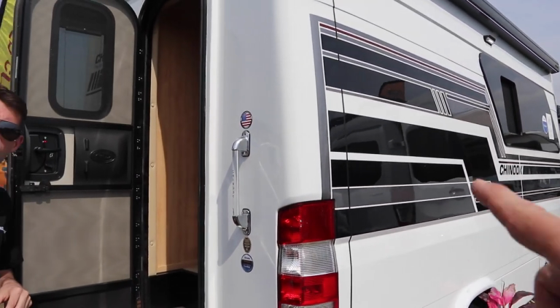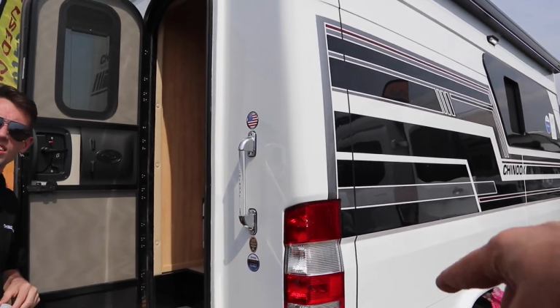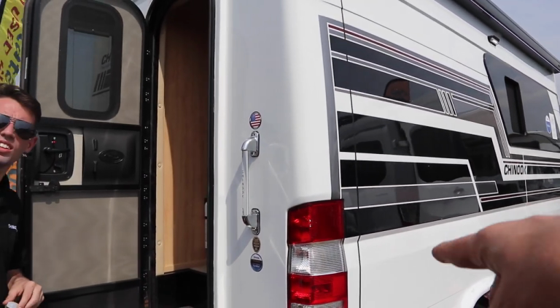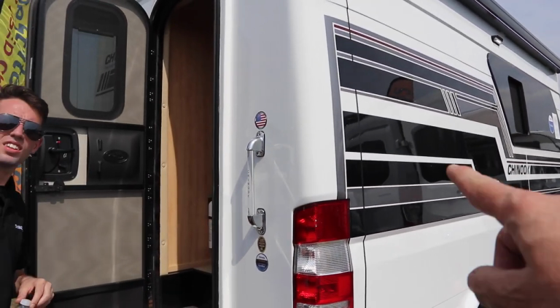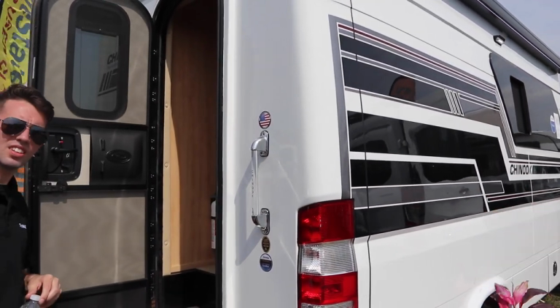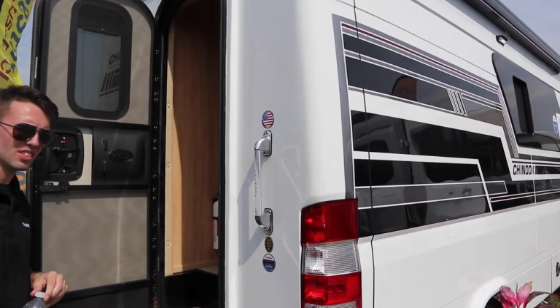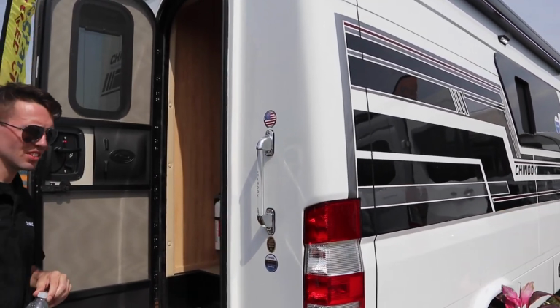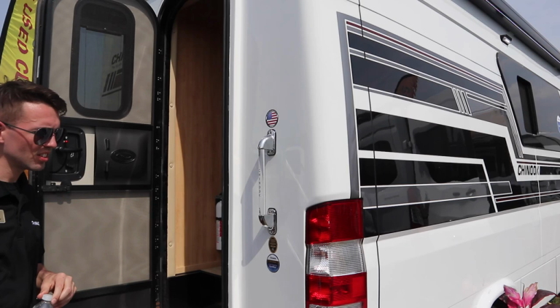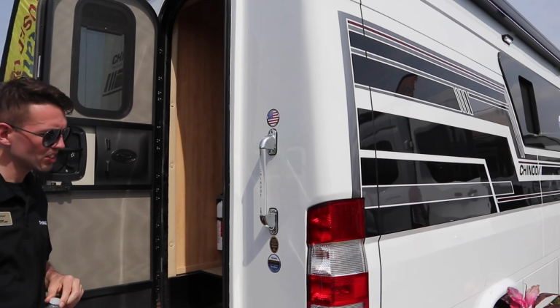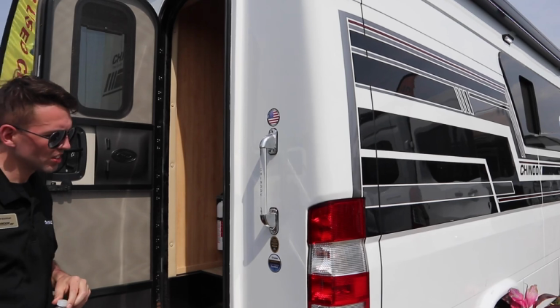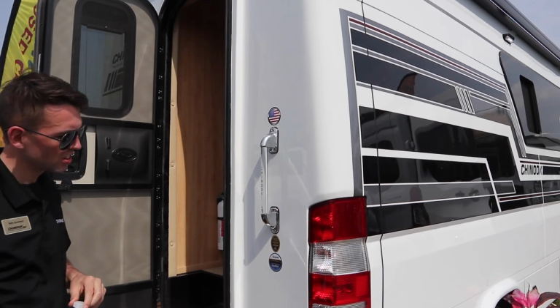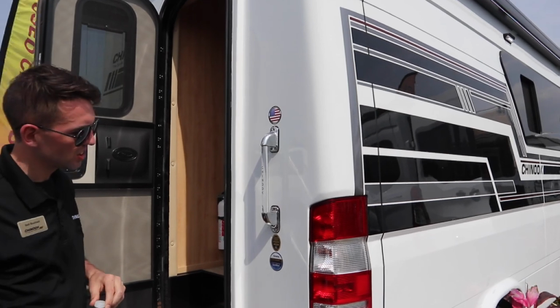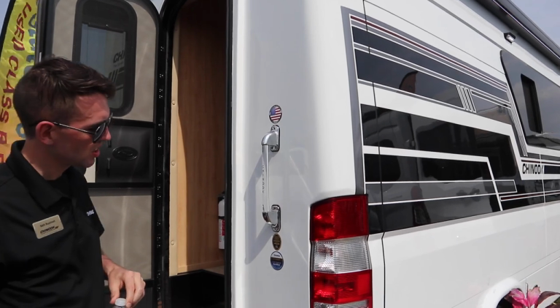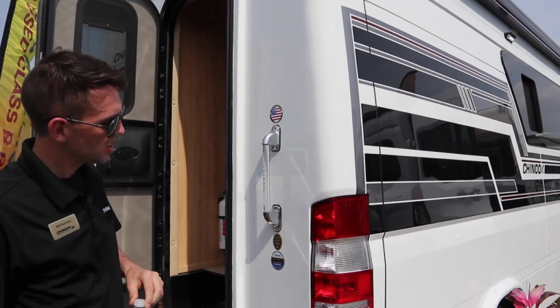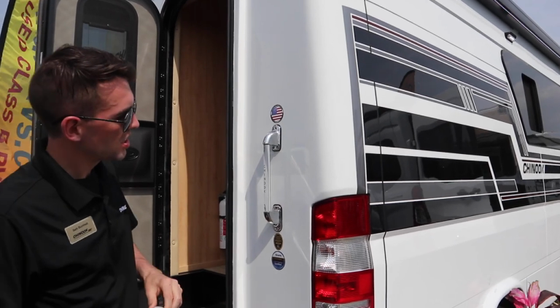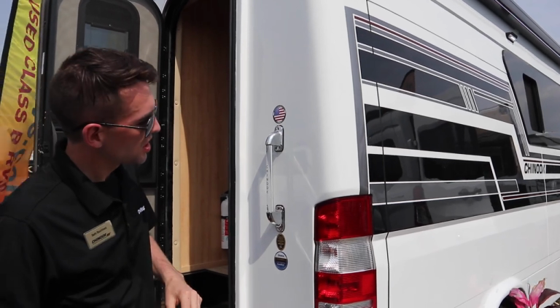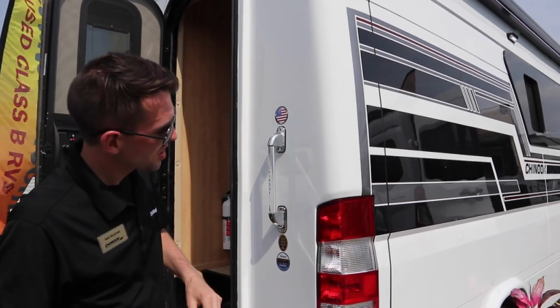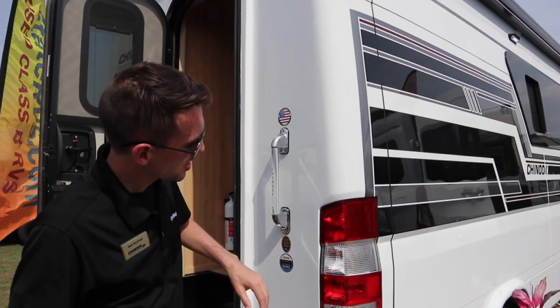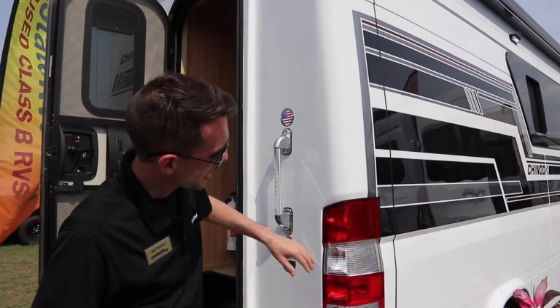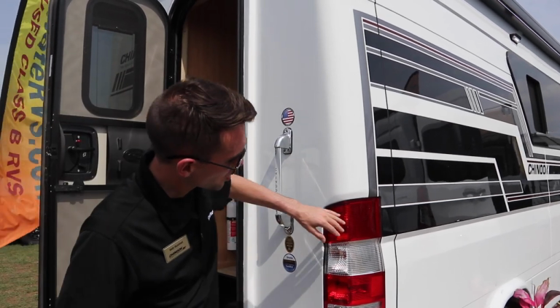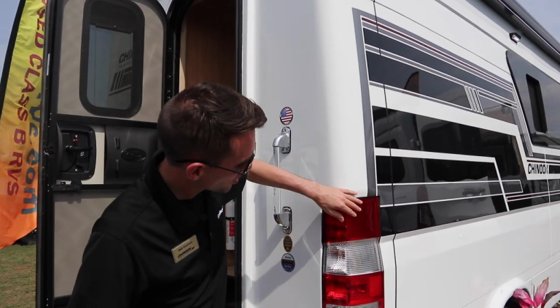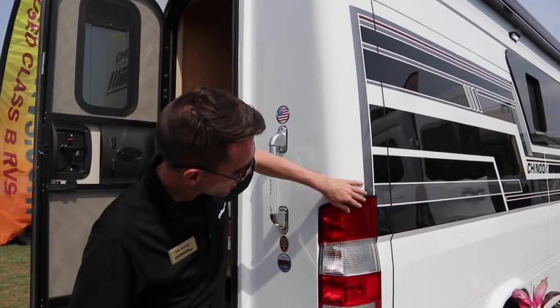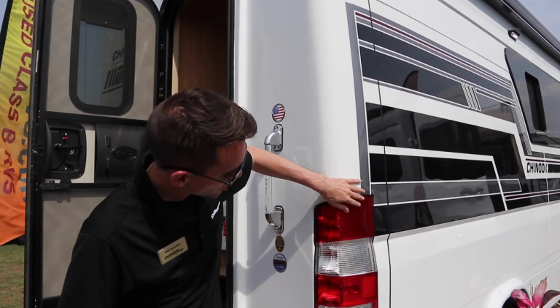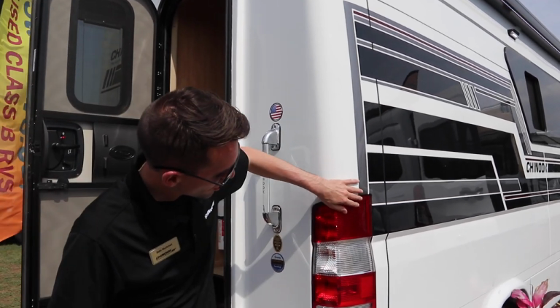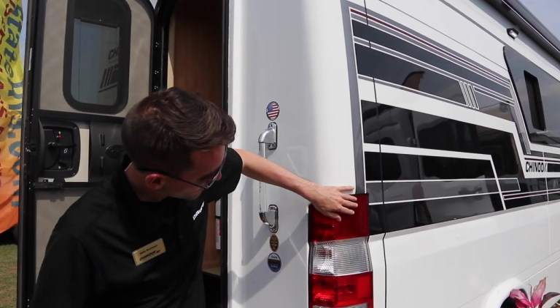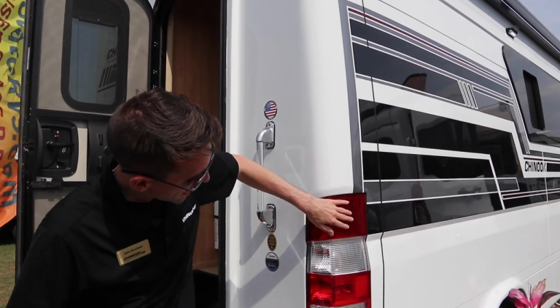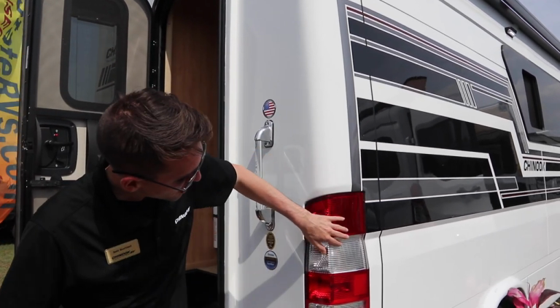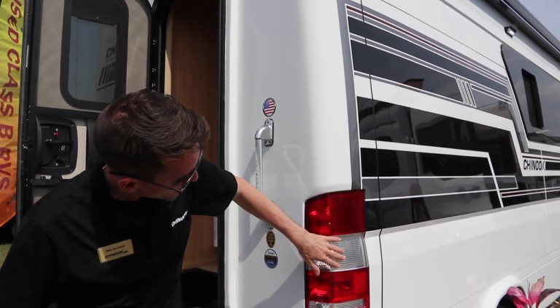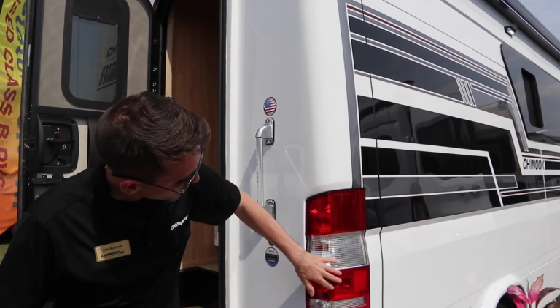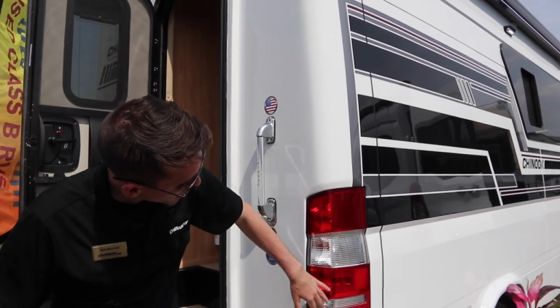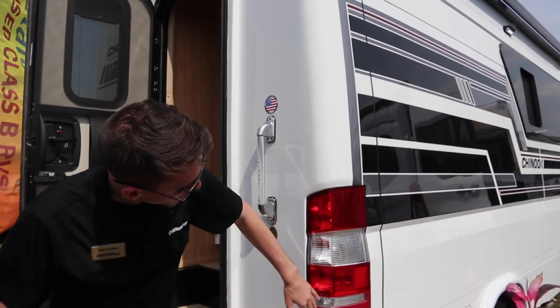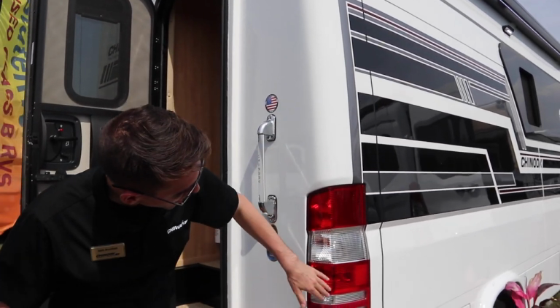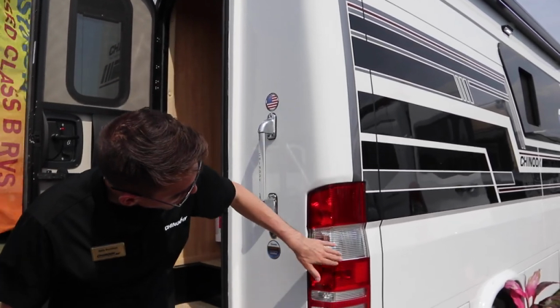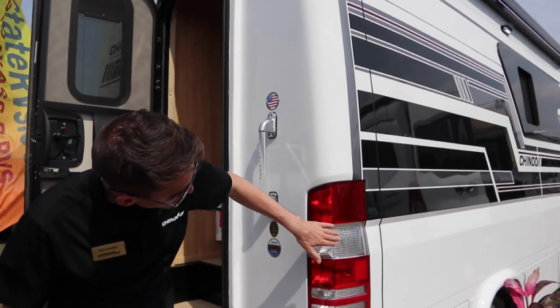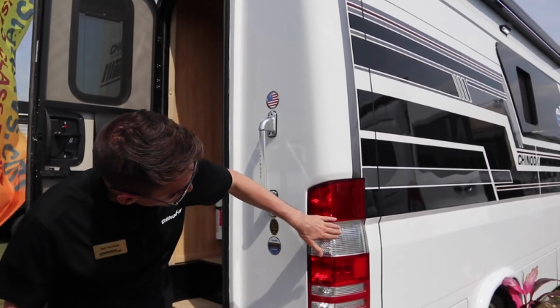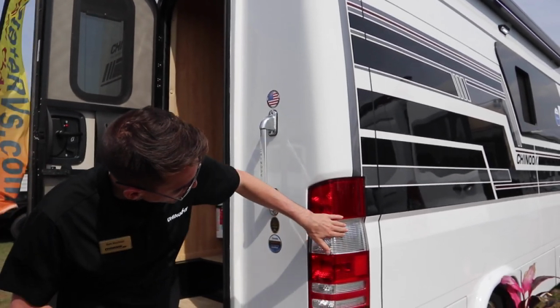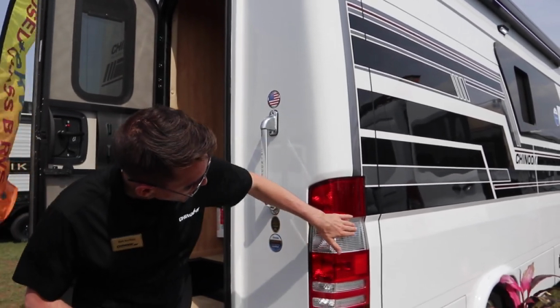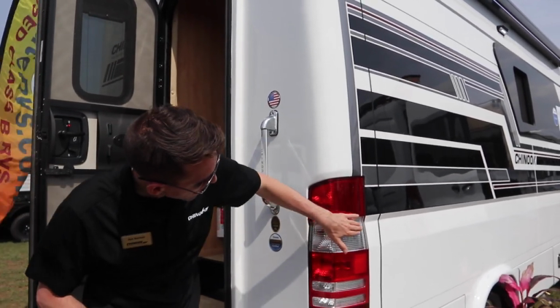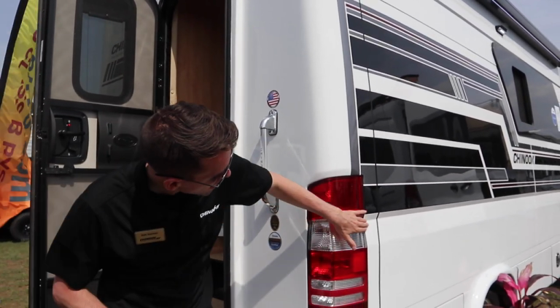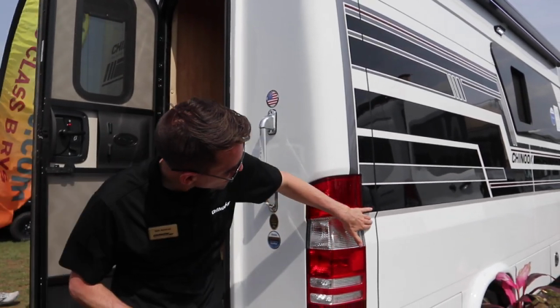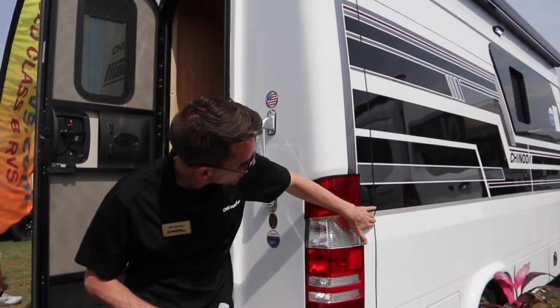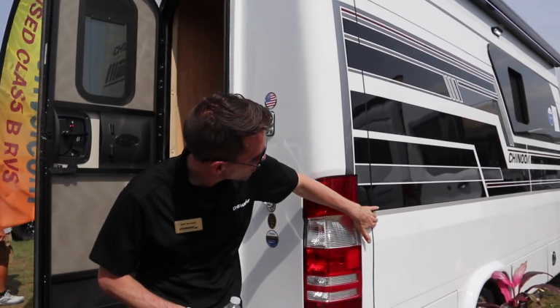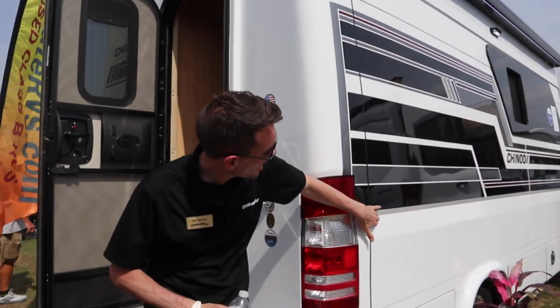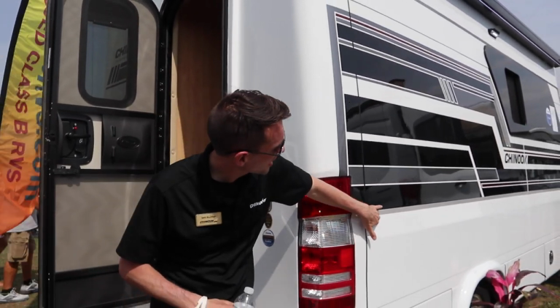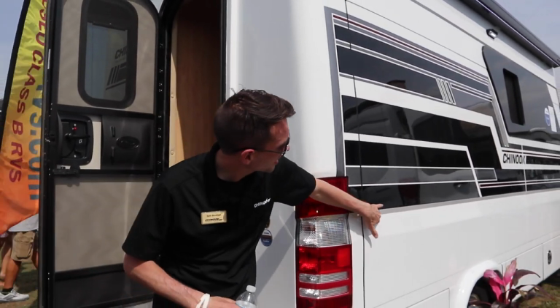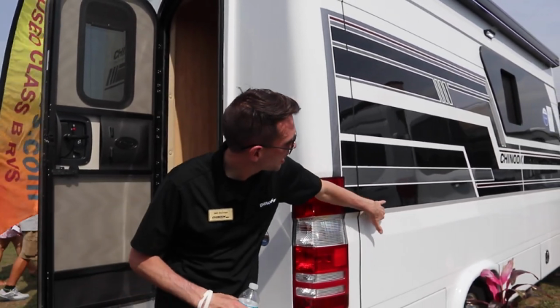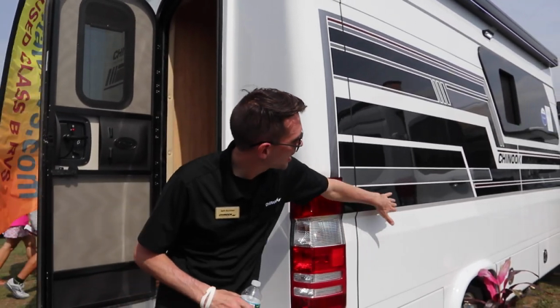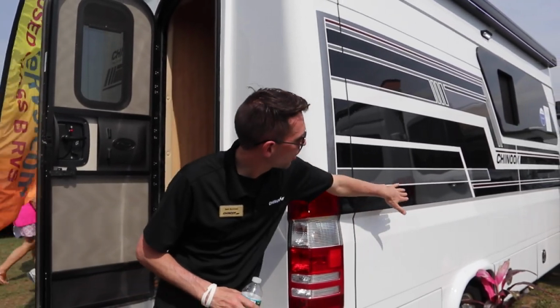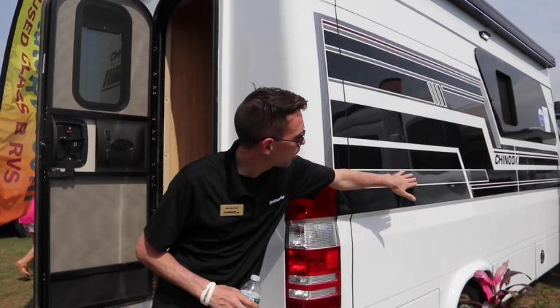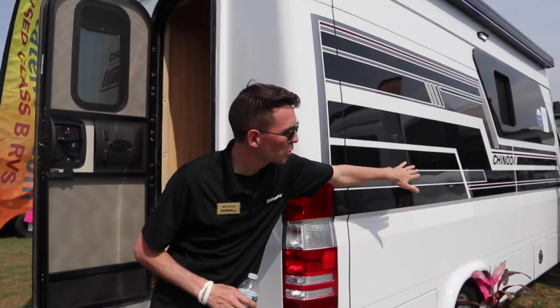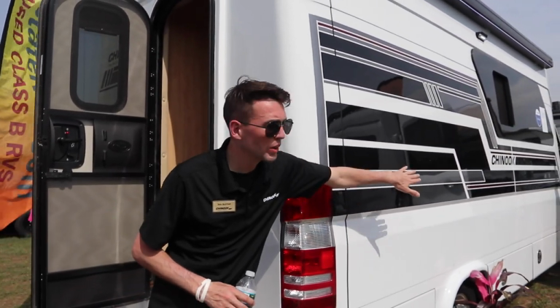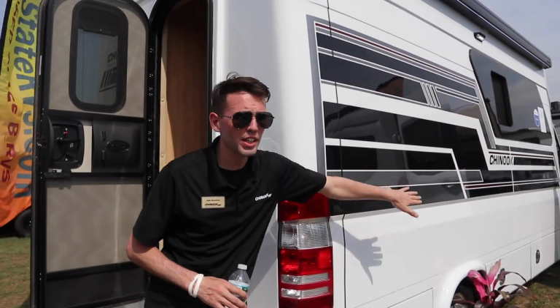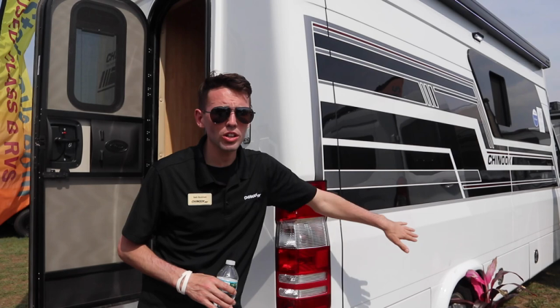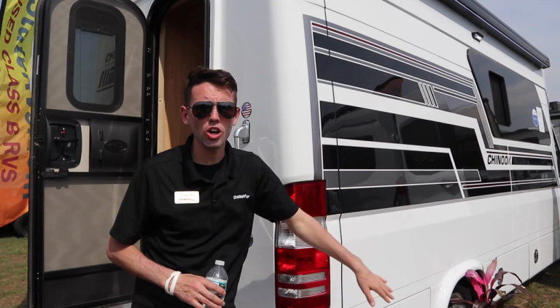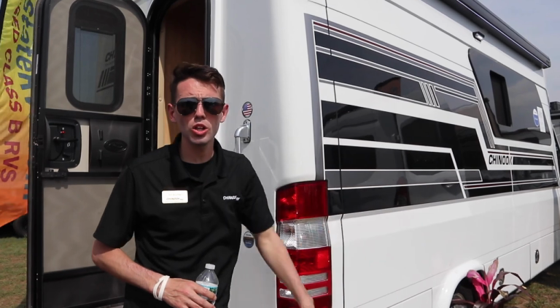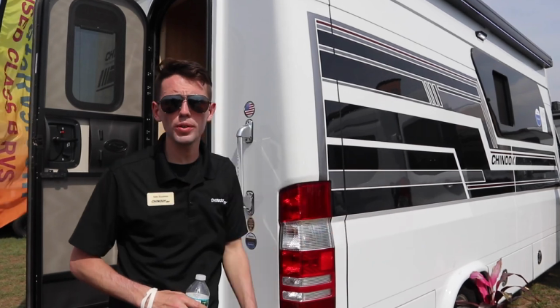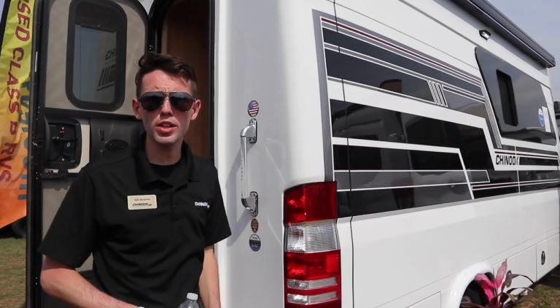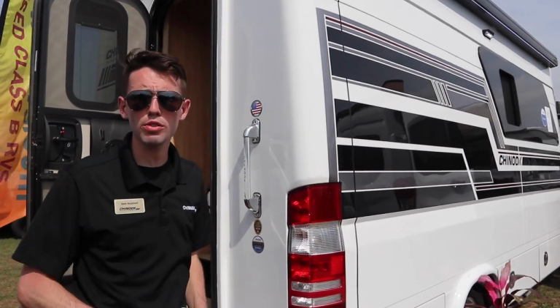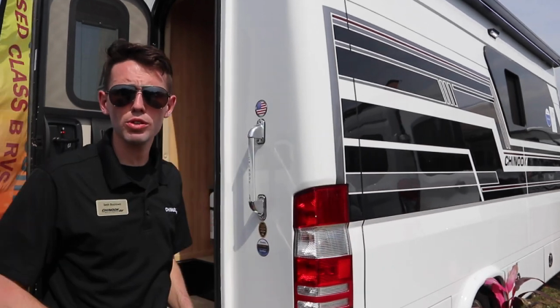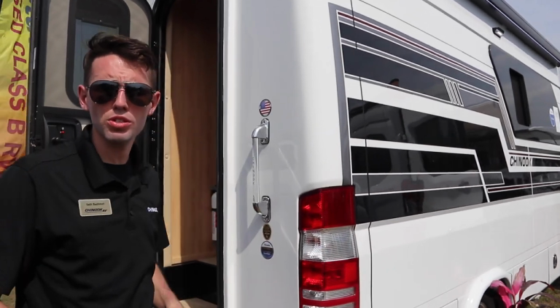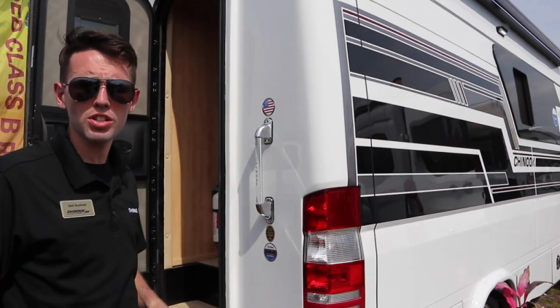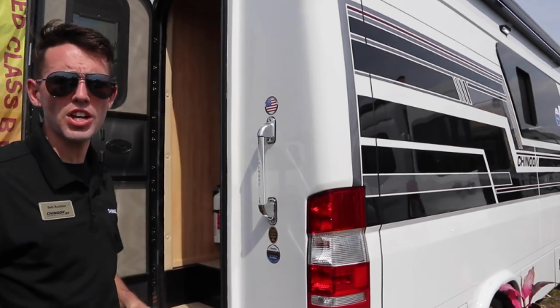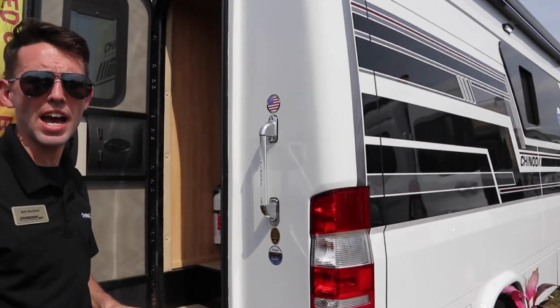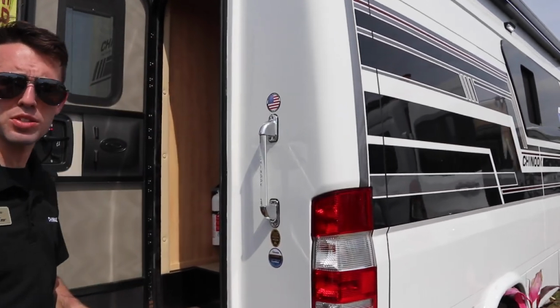You also have the factory tail lights, which is nice. These are the factory tail lights and we match the body line all the way through to the chassis.